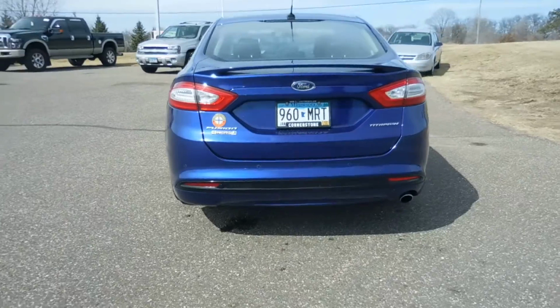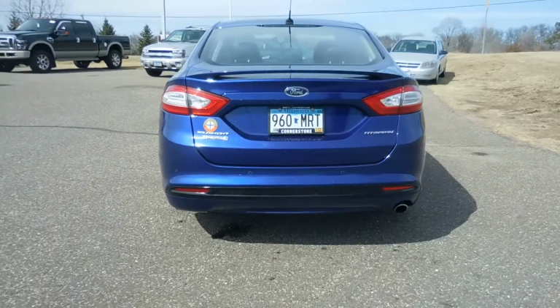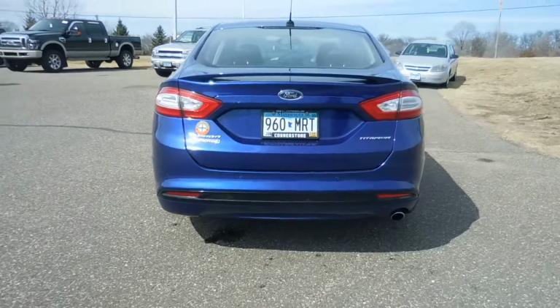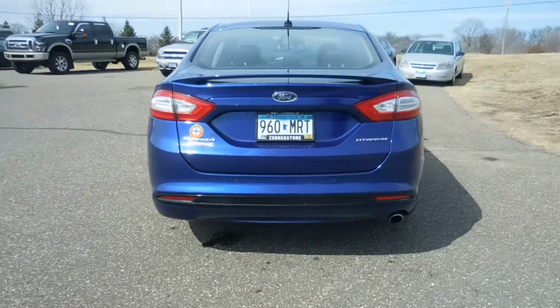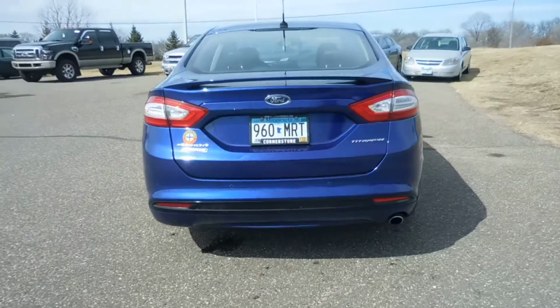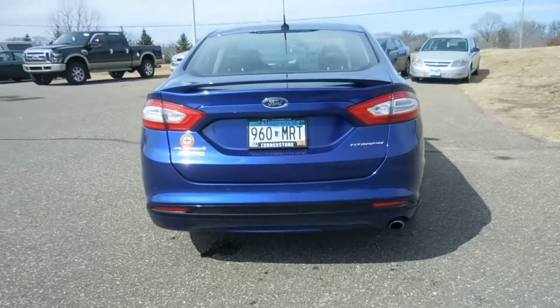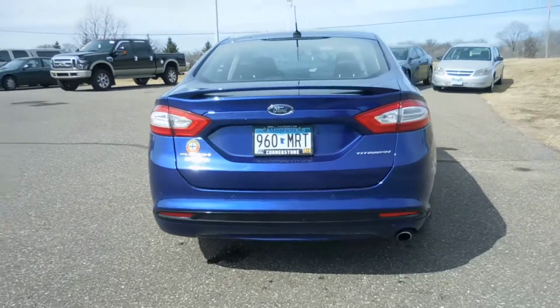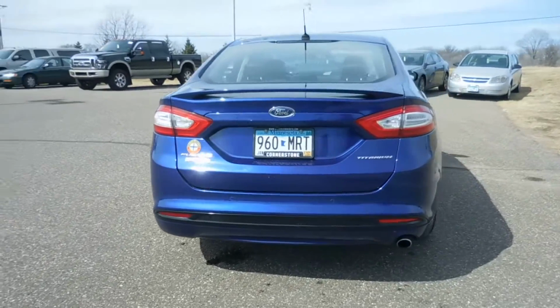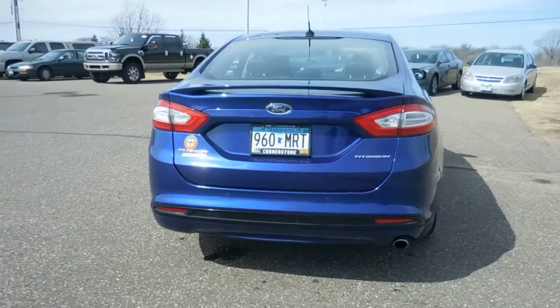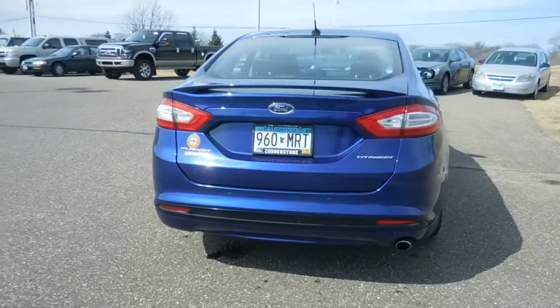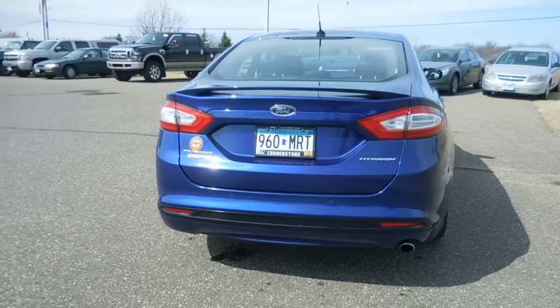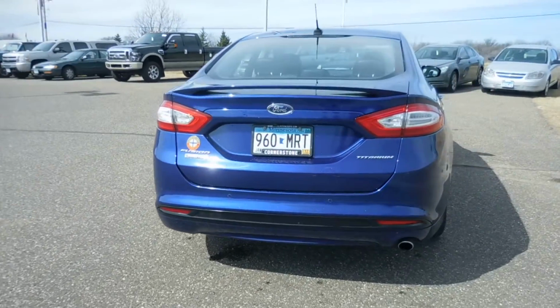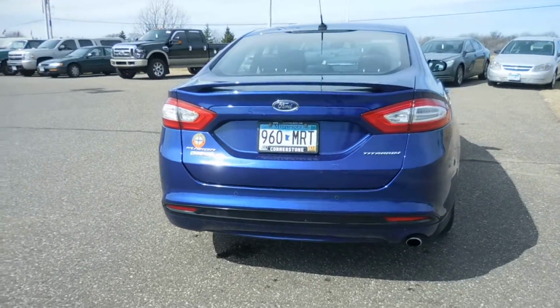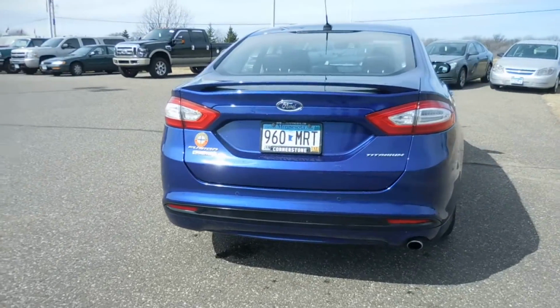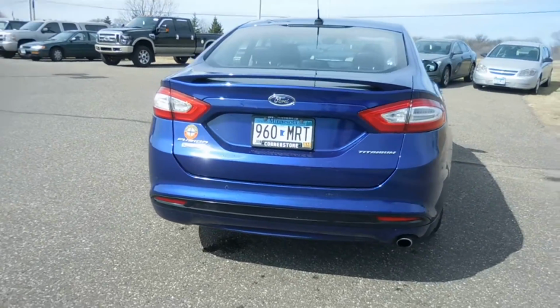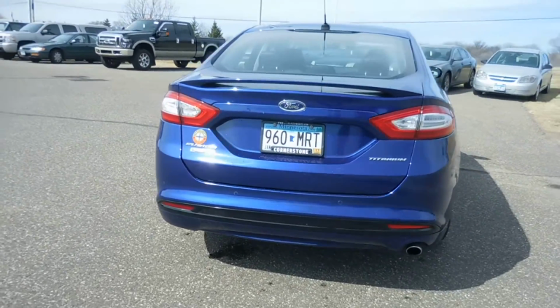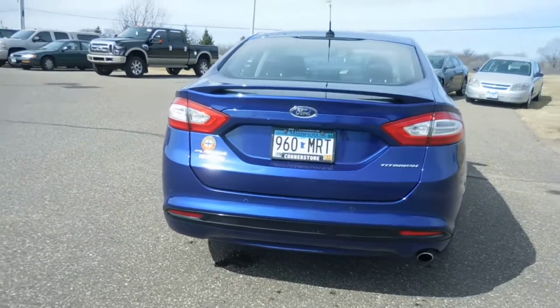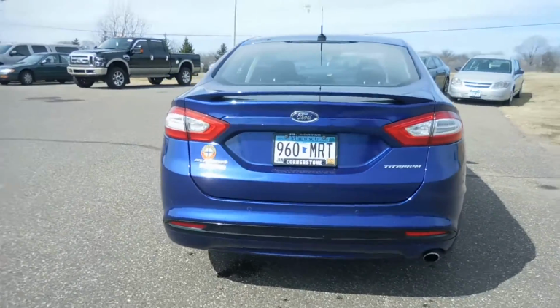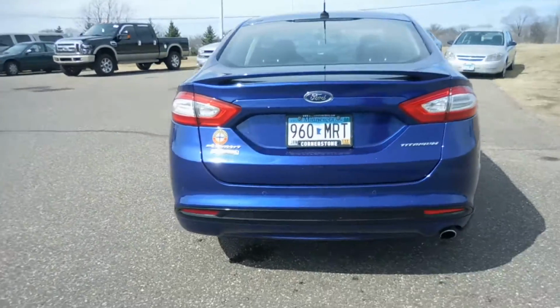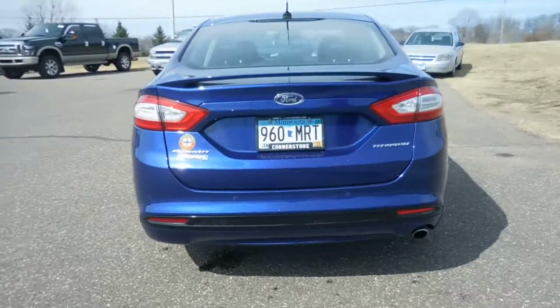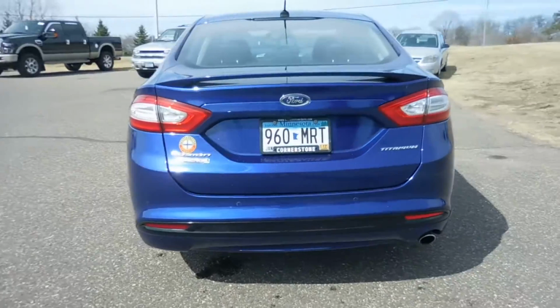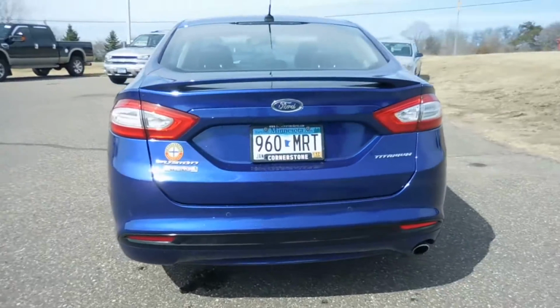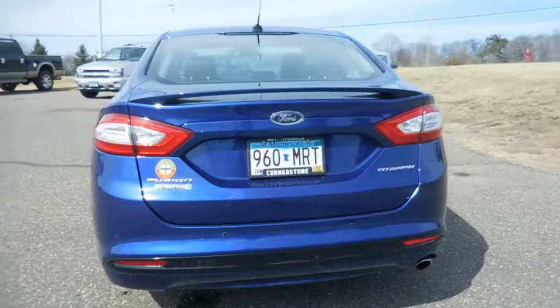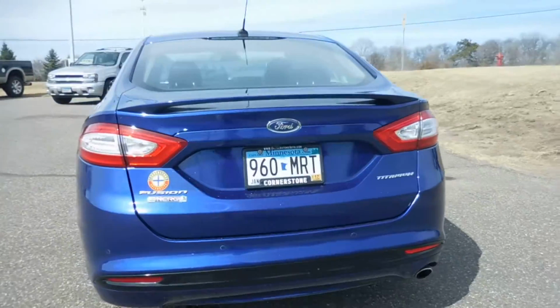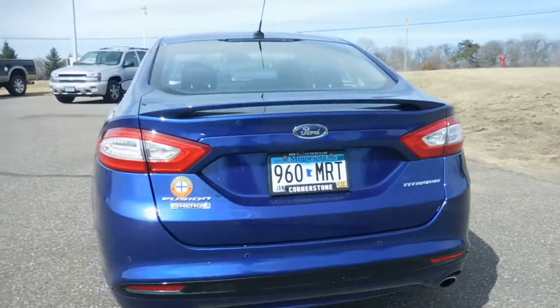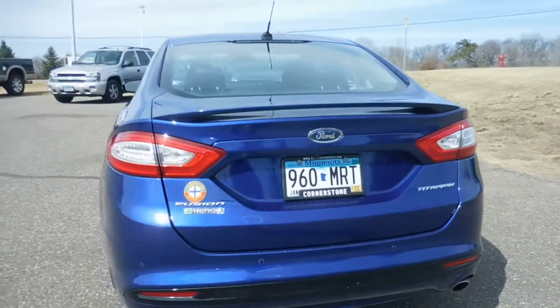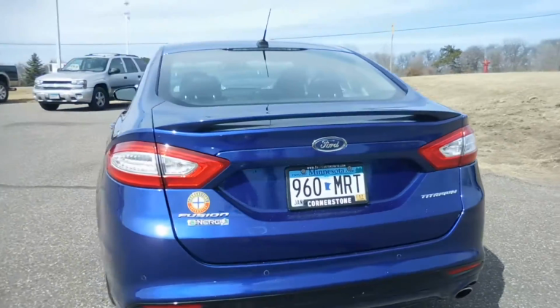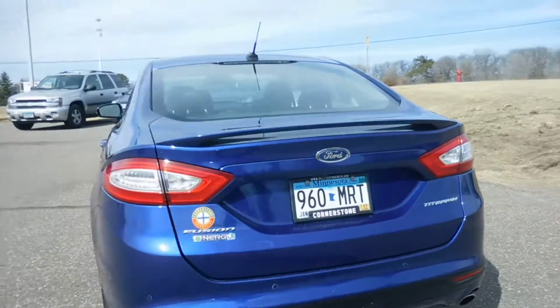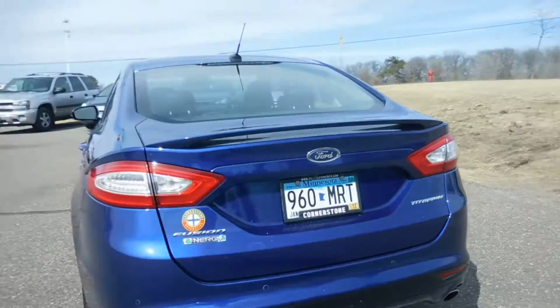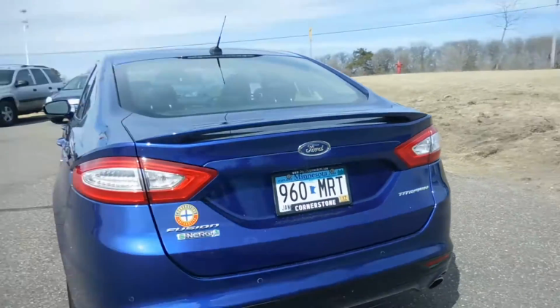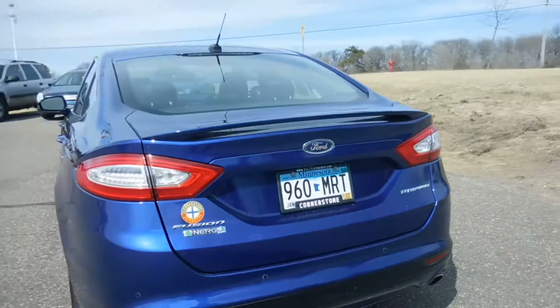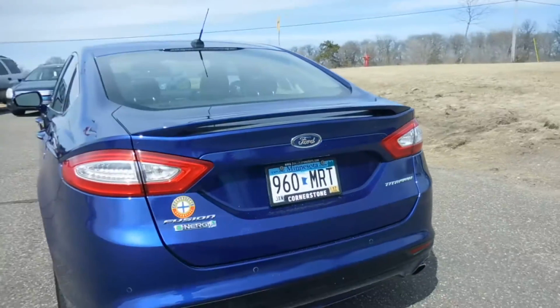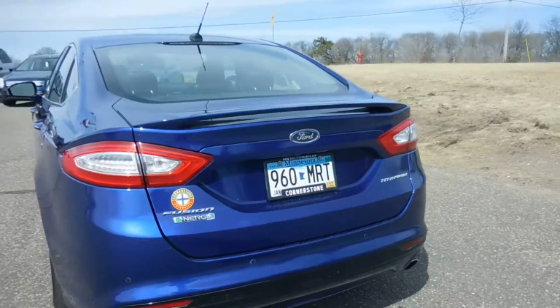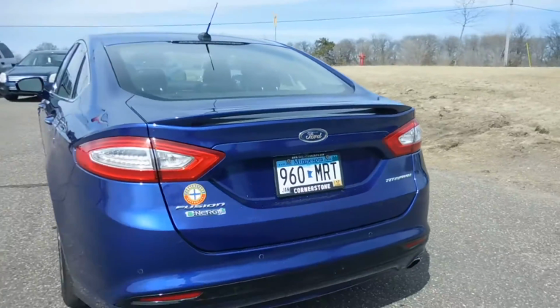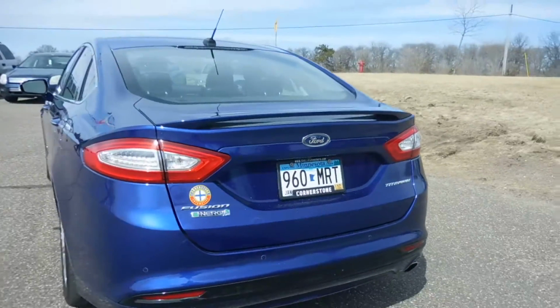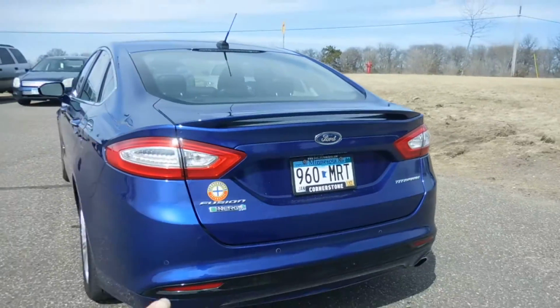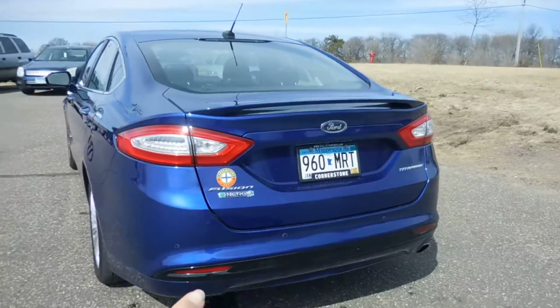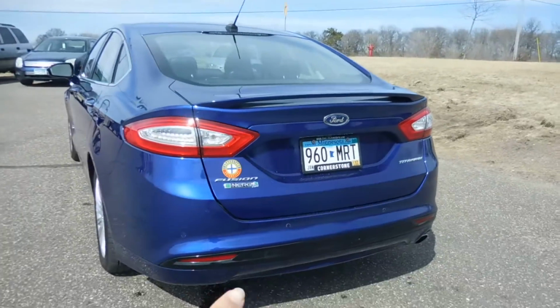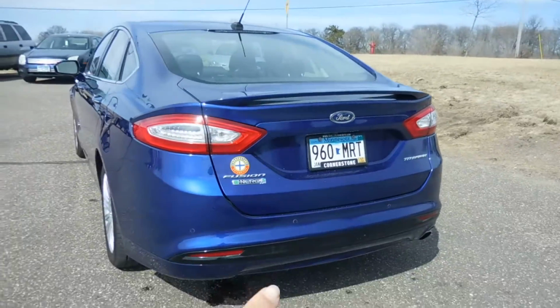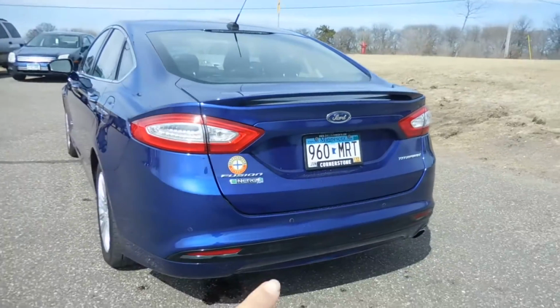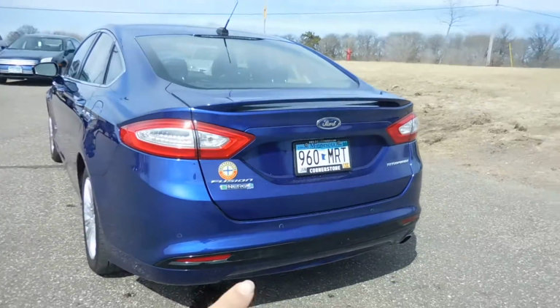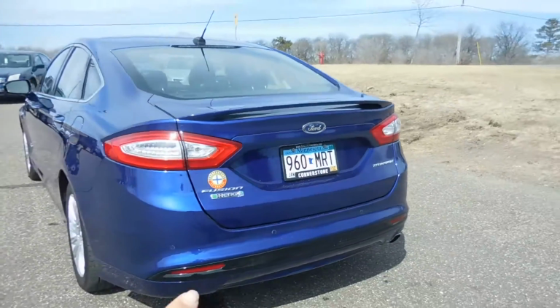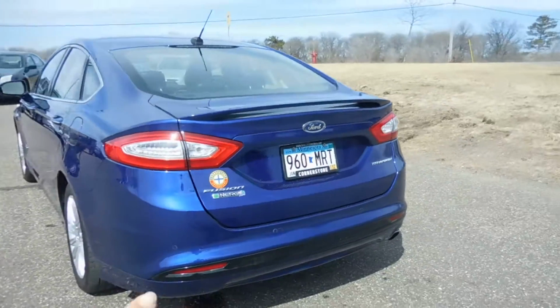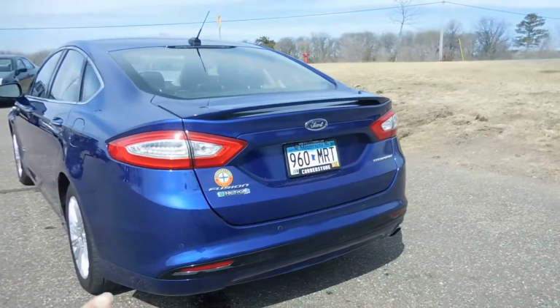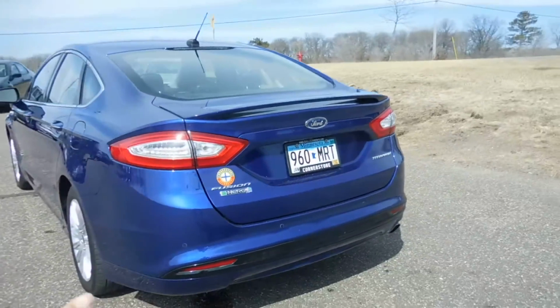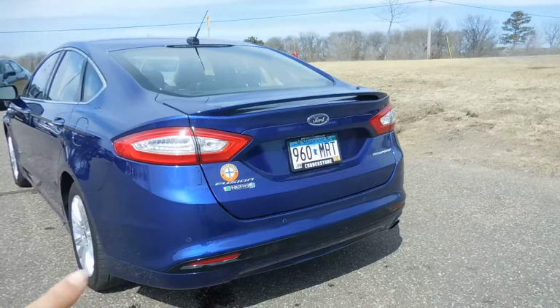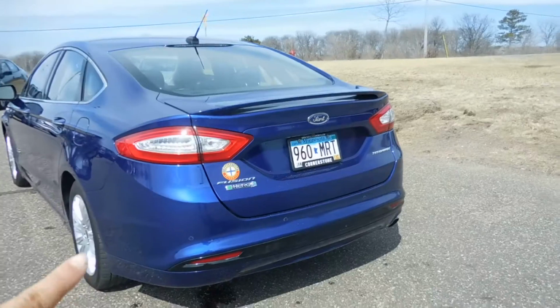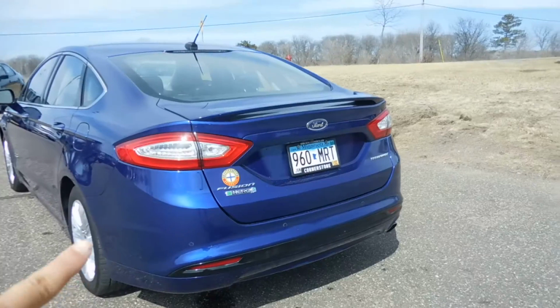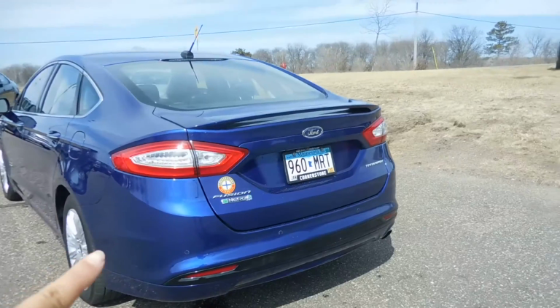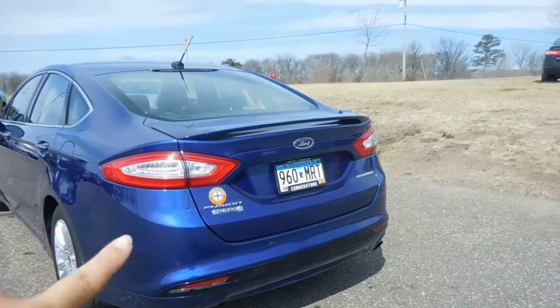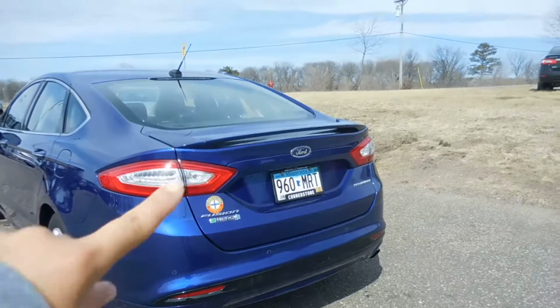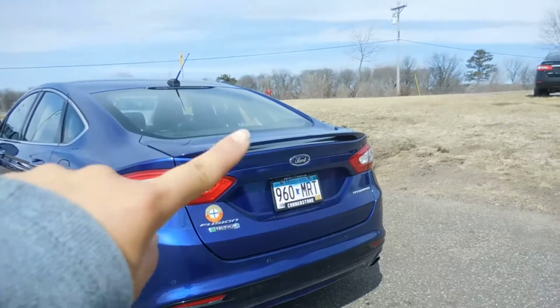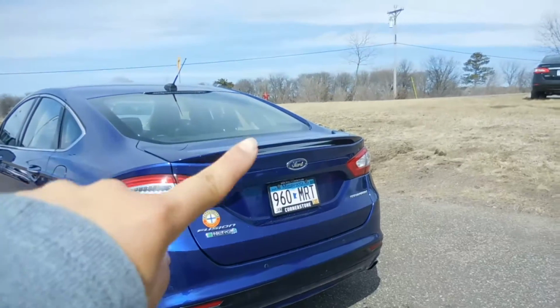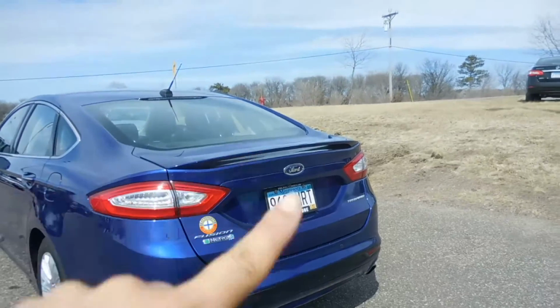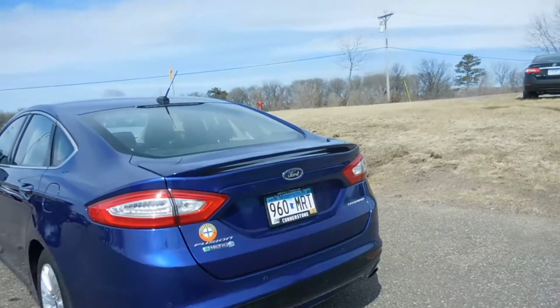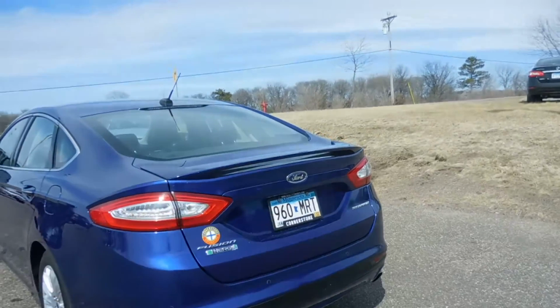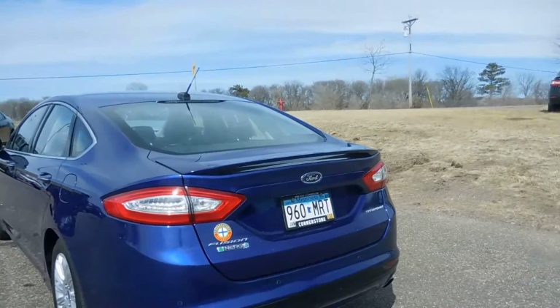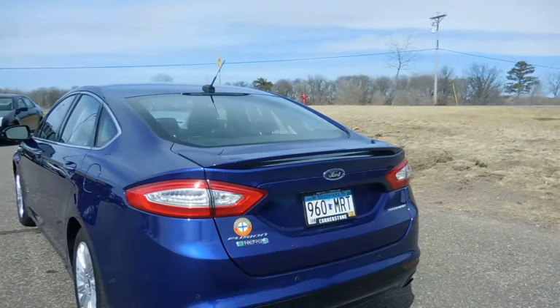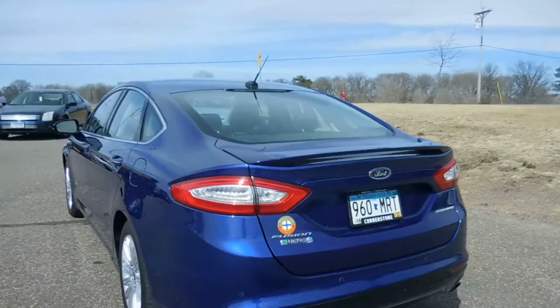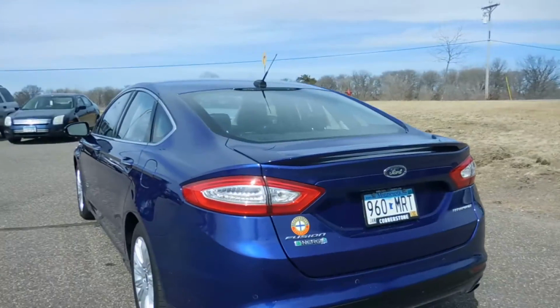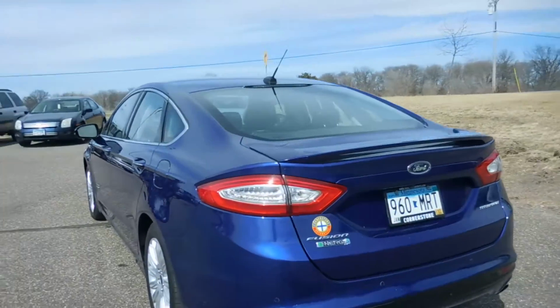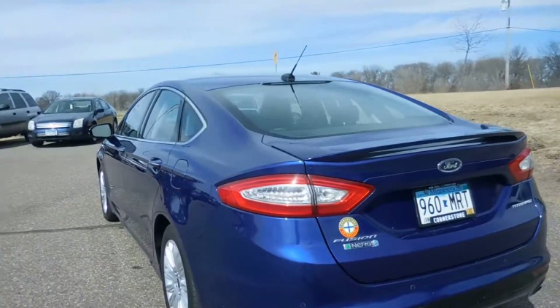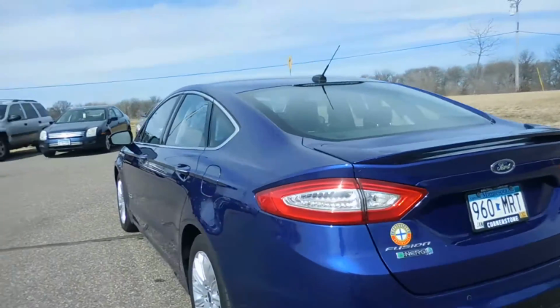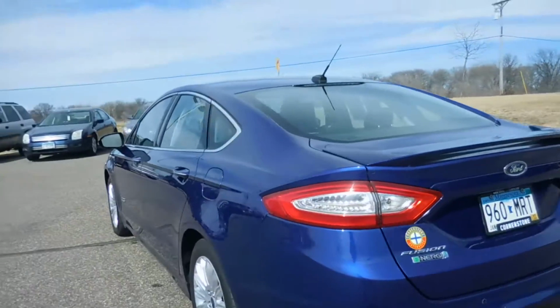There's the look all around the vehicle. We do have parking sensors along the back bumper here and also a rear view back up camera.